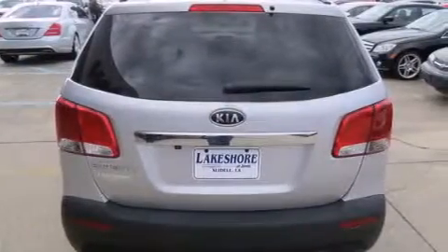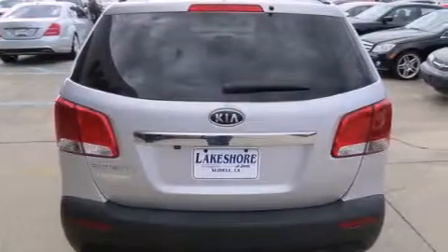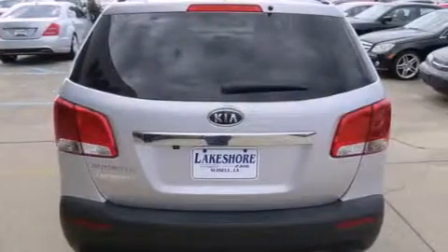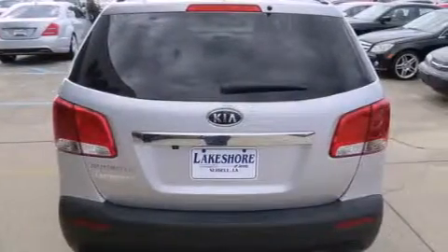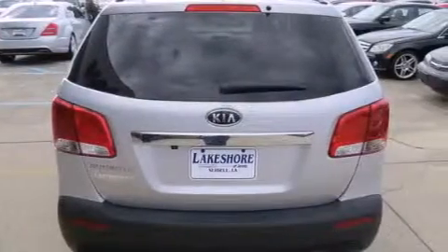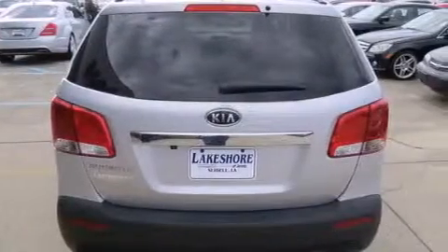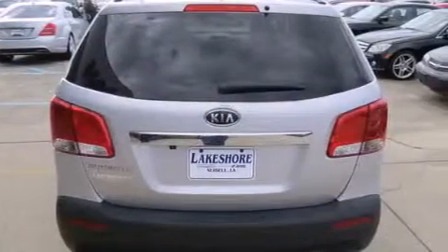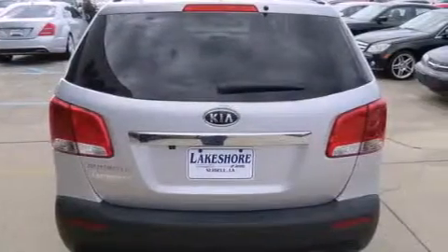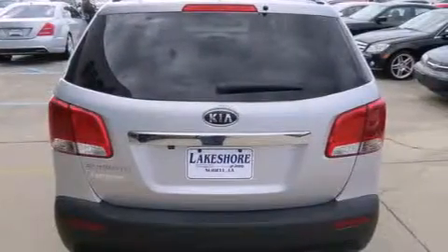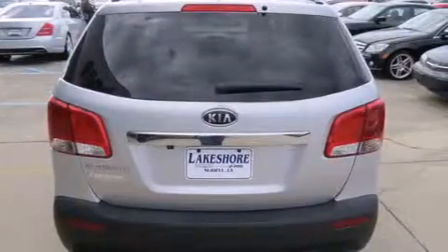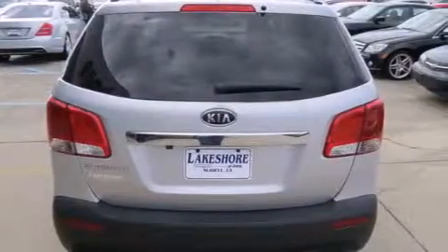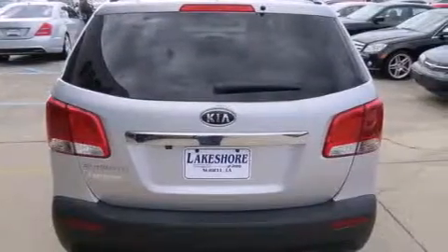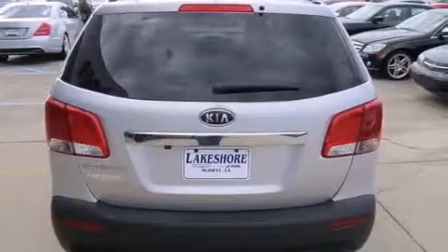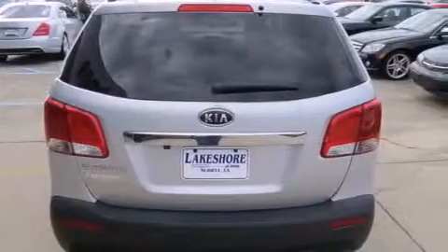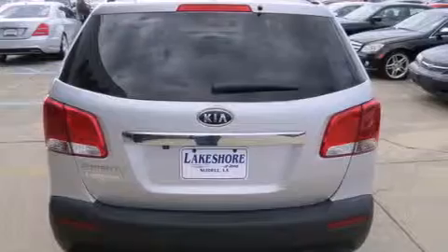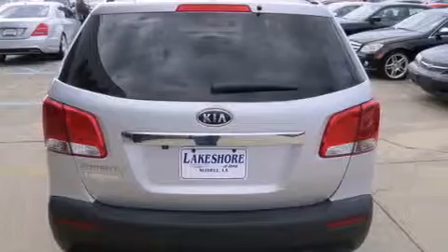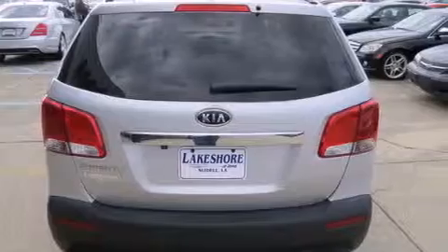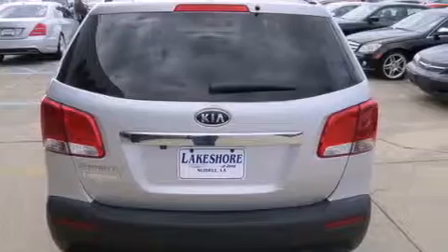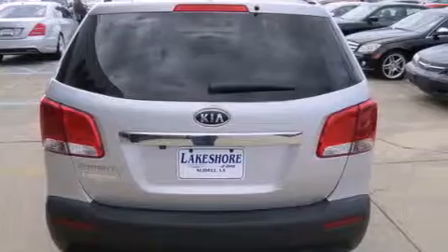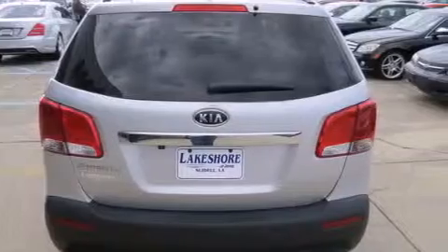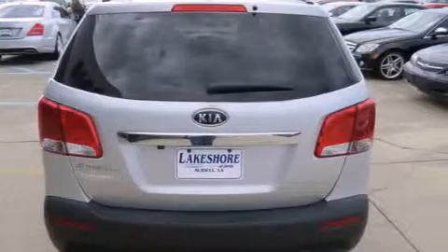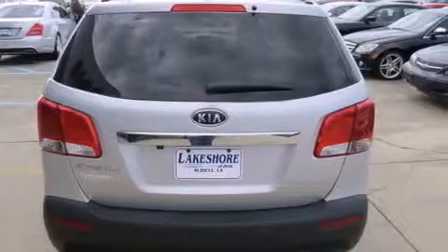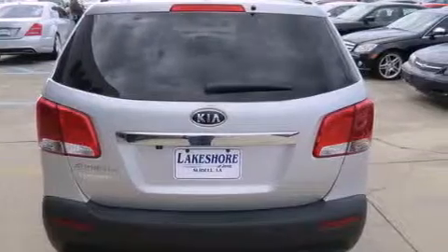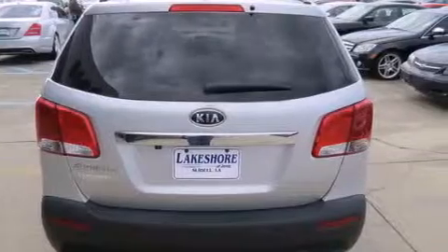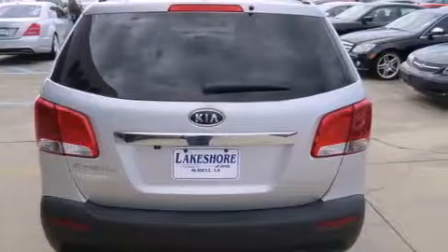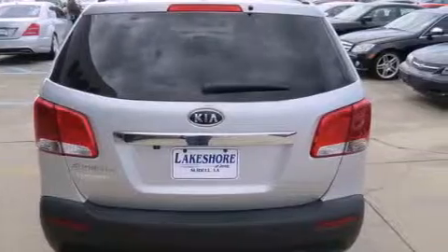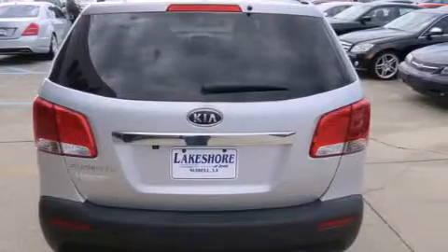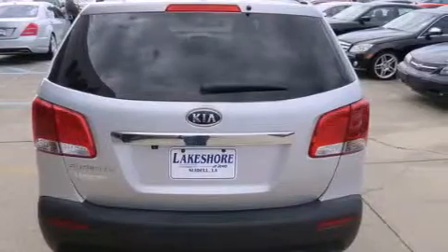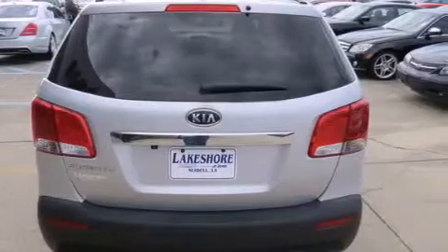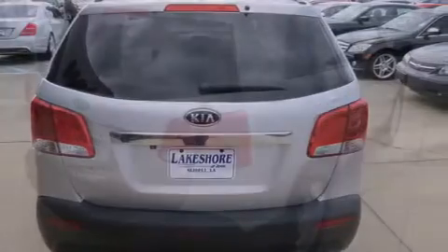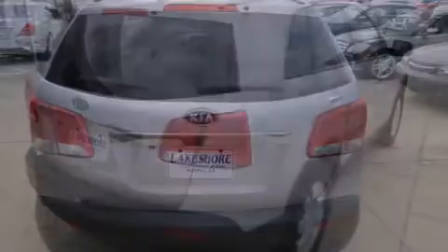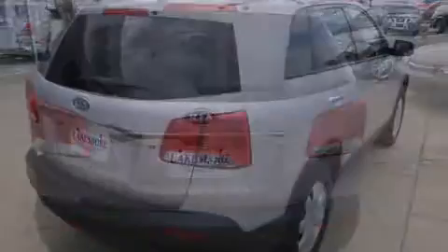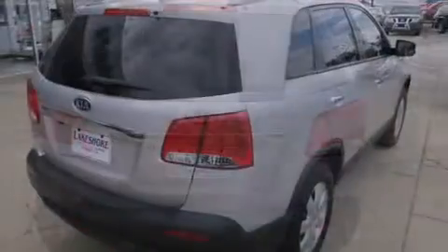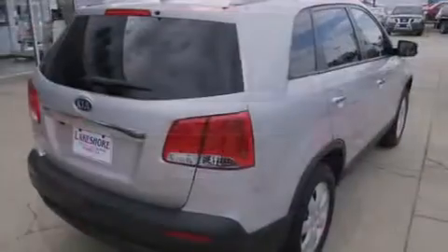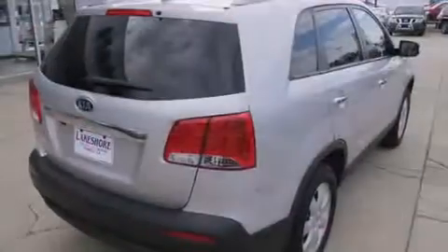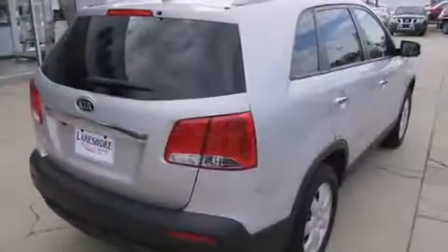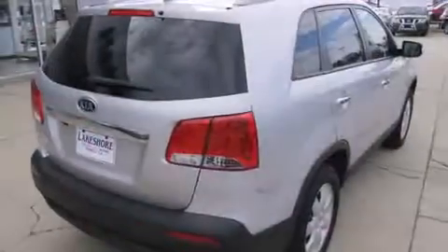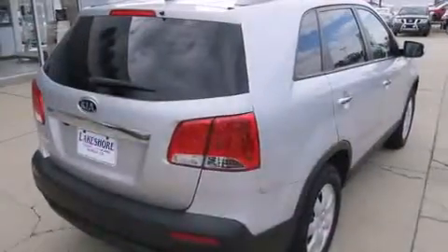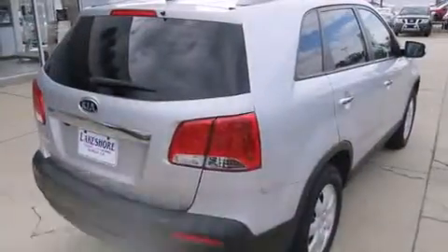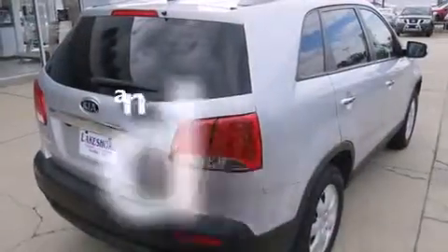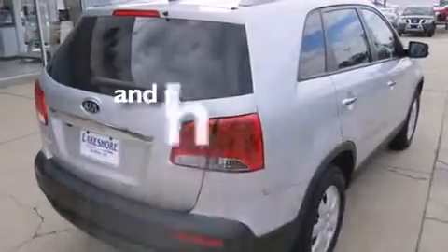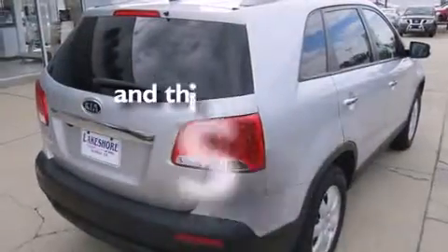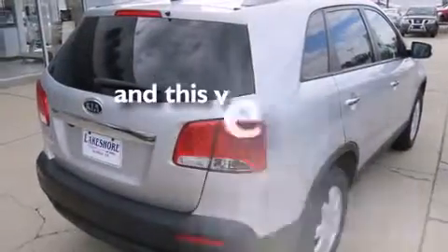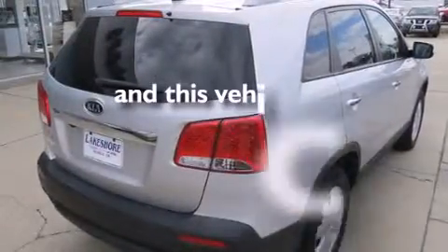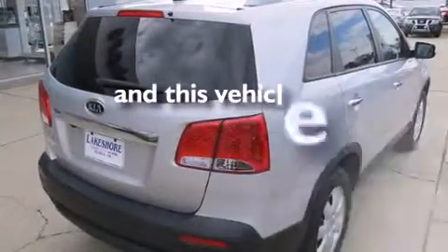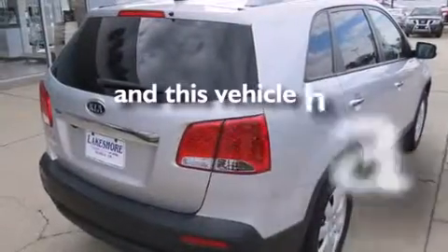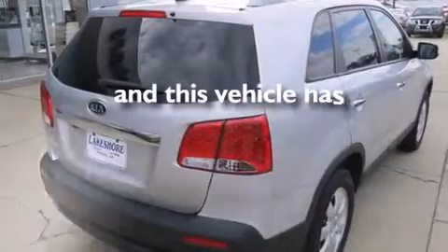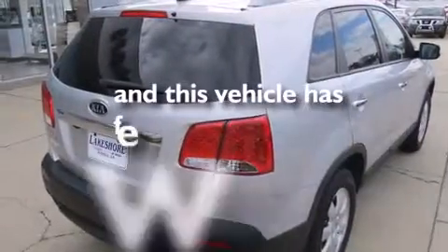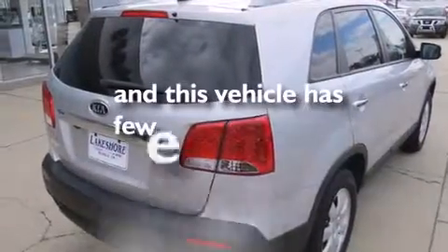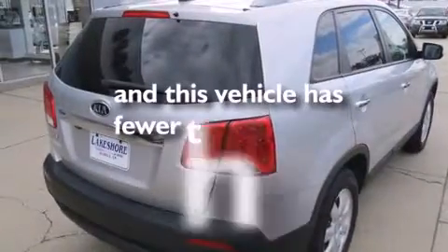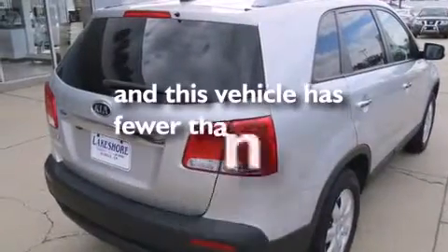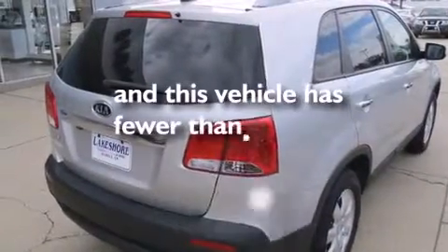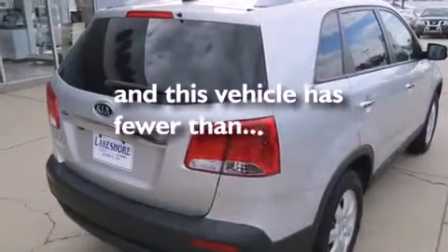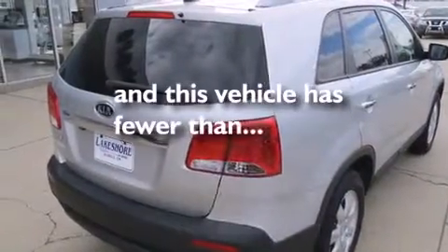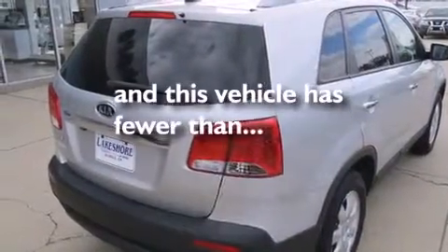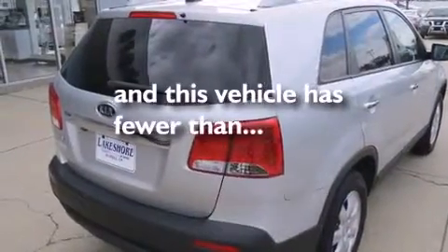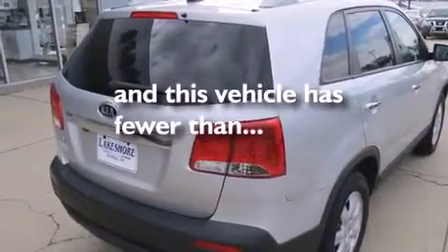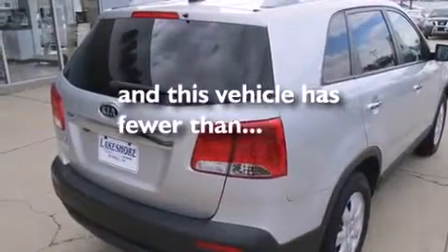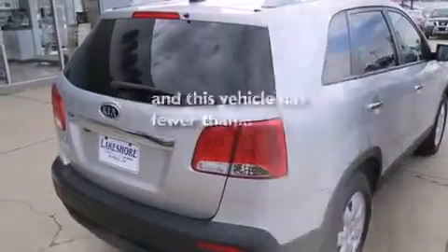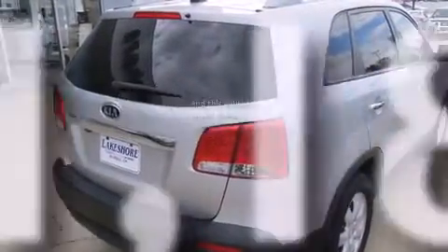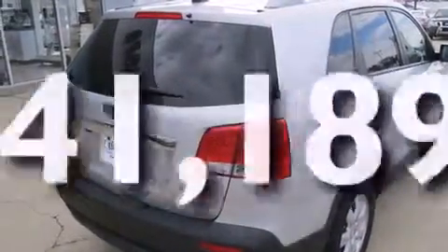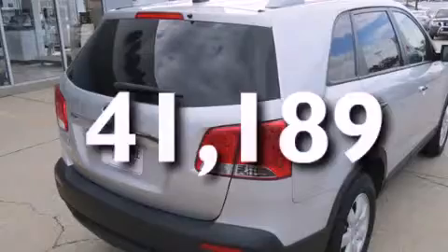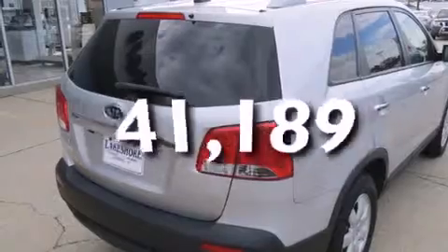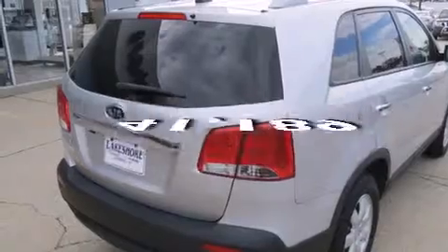Additional features include rear seat childproof door locks, air conditioning, cruise control, full power accessories, and this vehicle has fewer than 42,000 miles on the odometer.